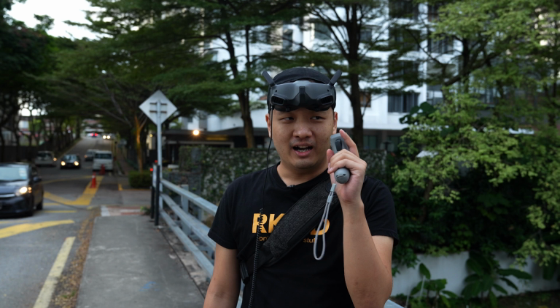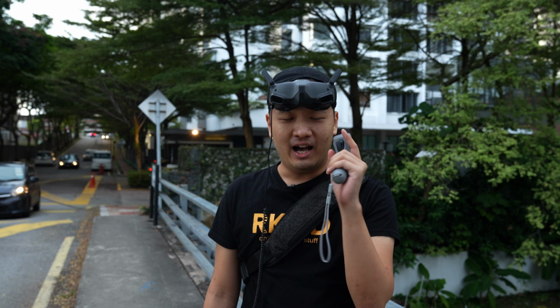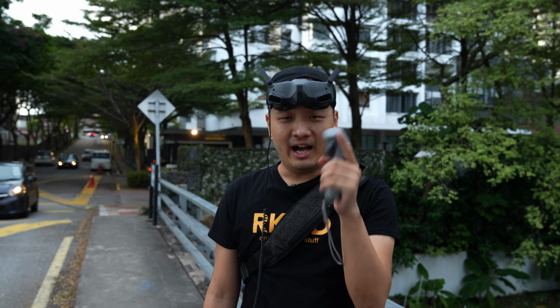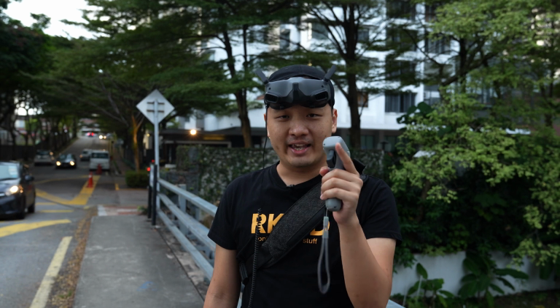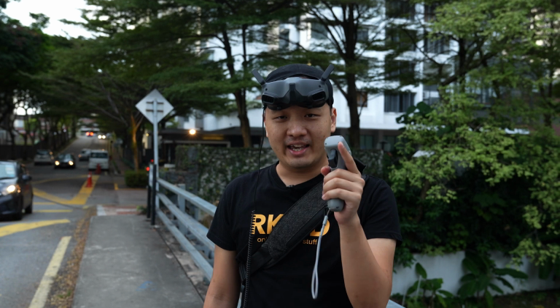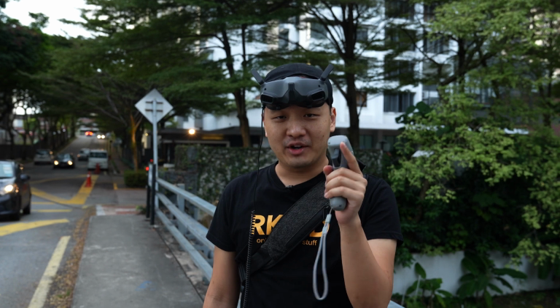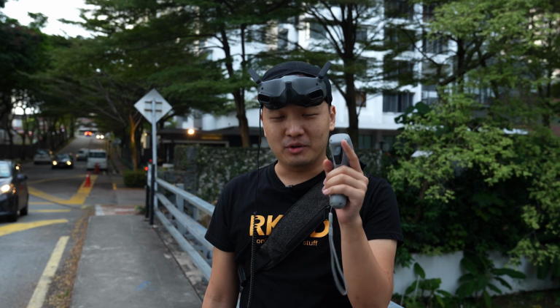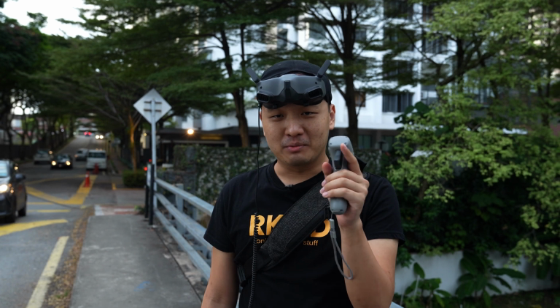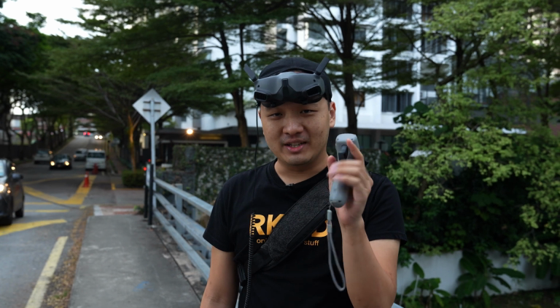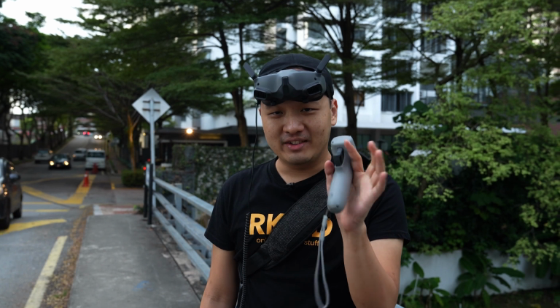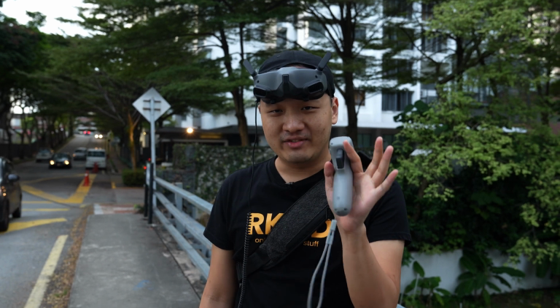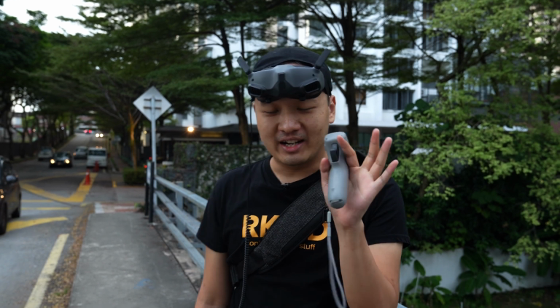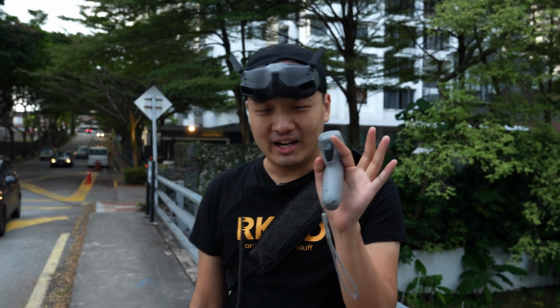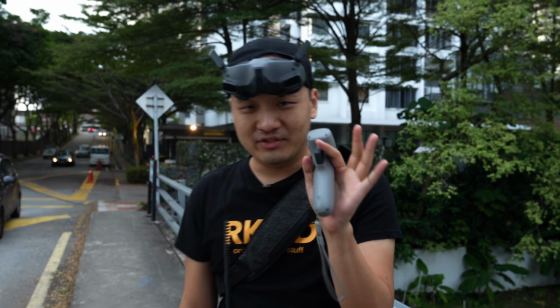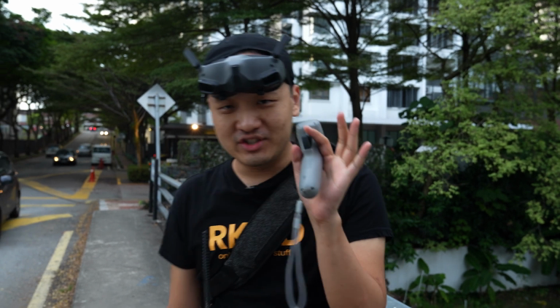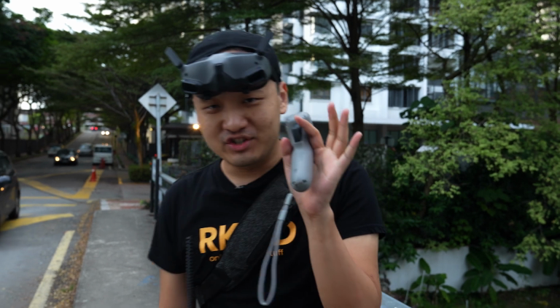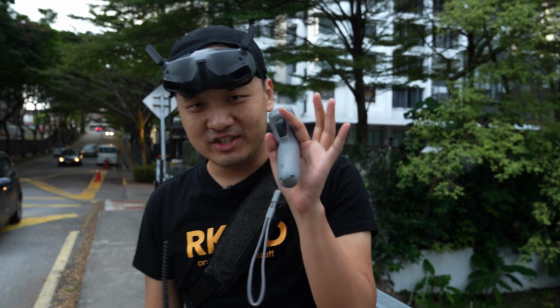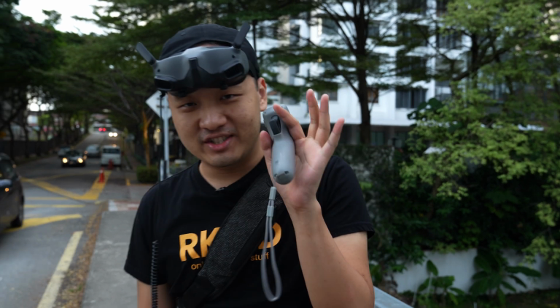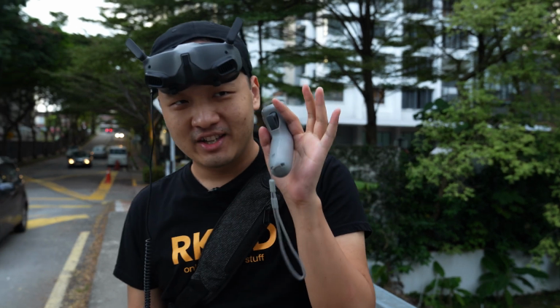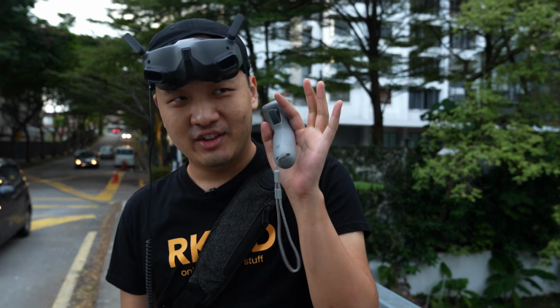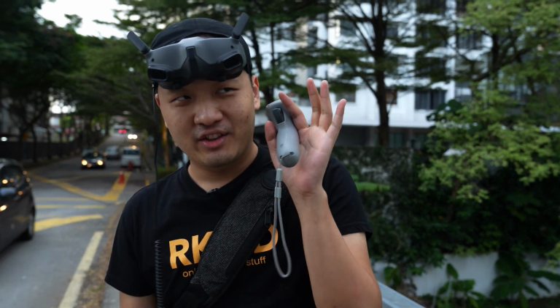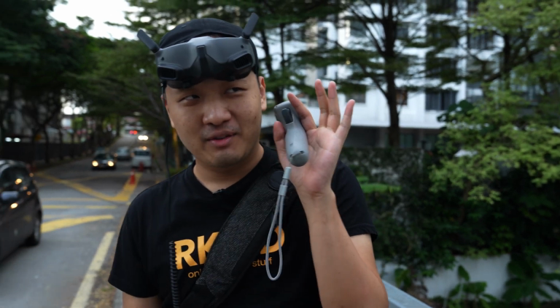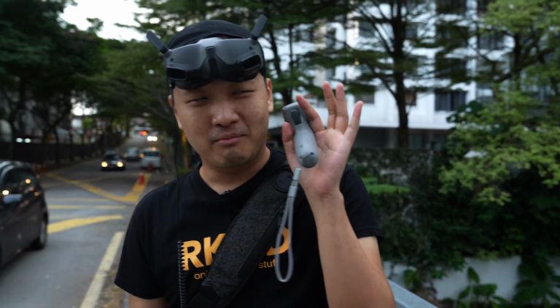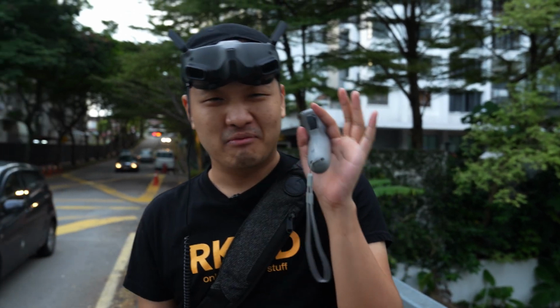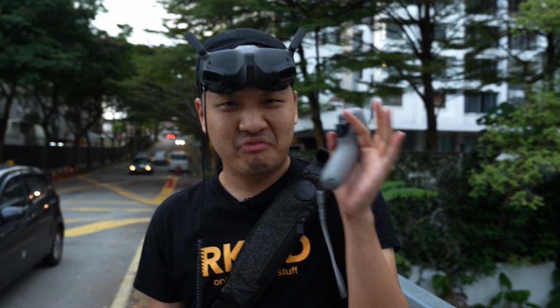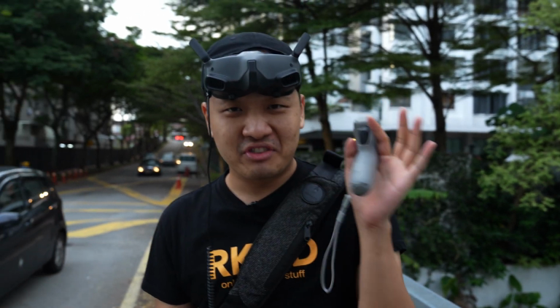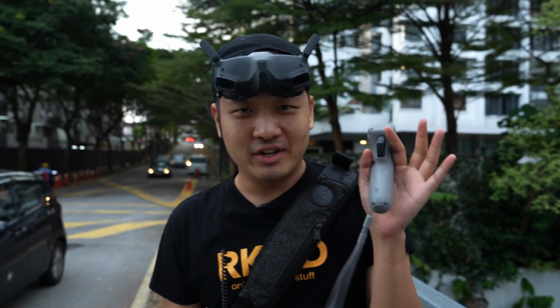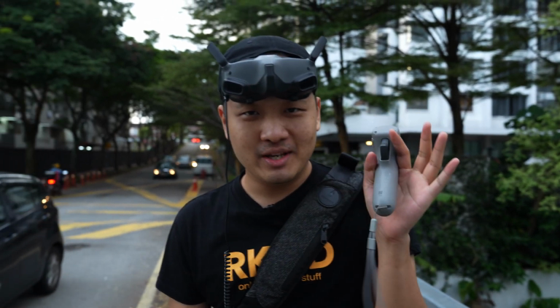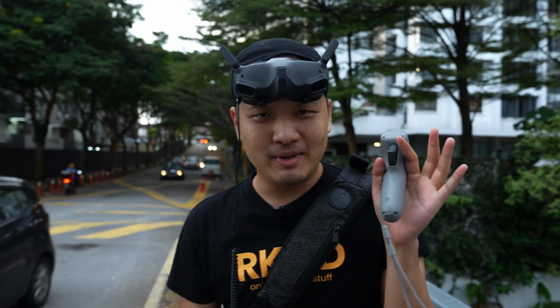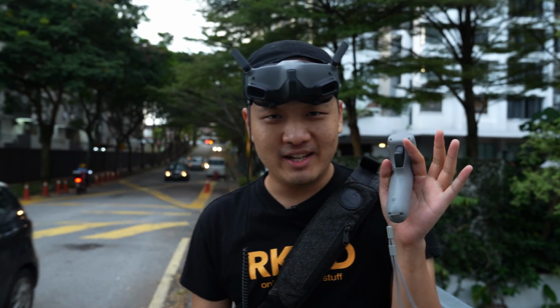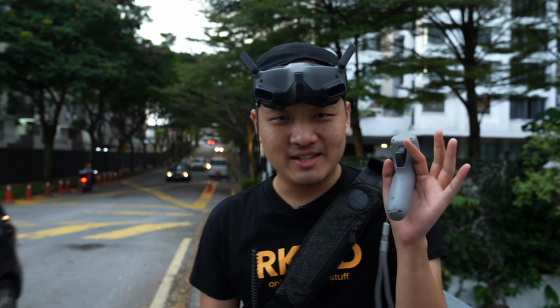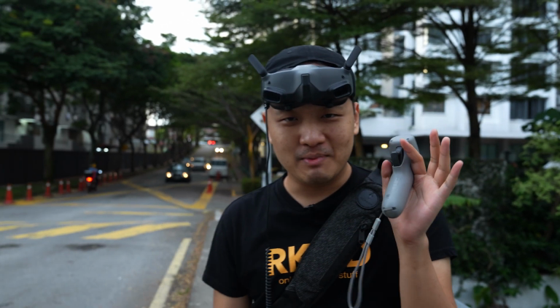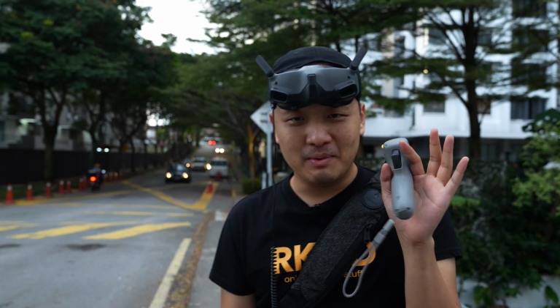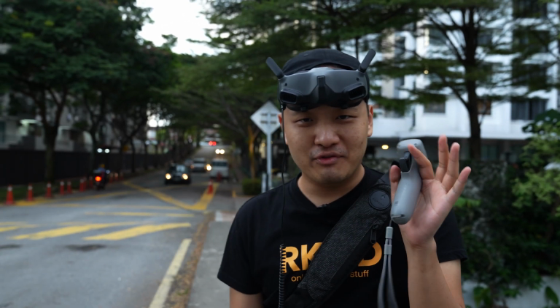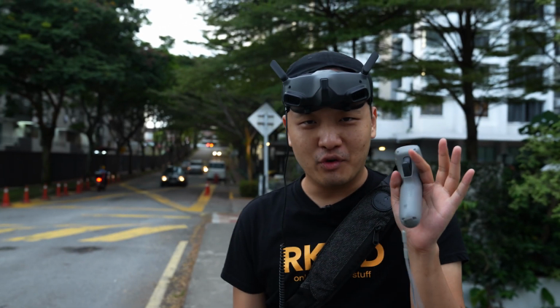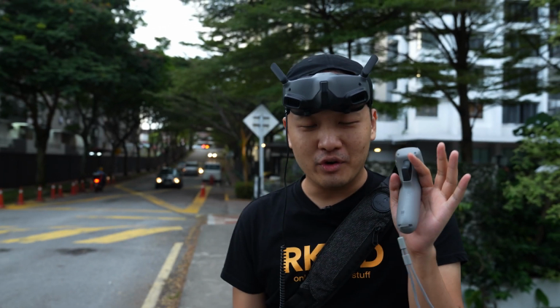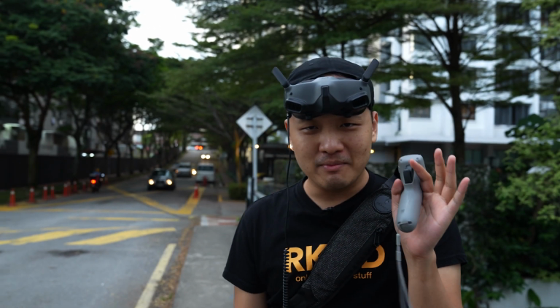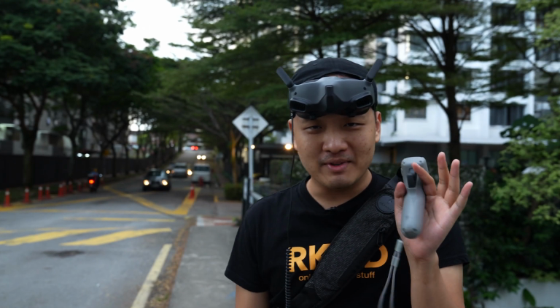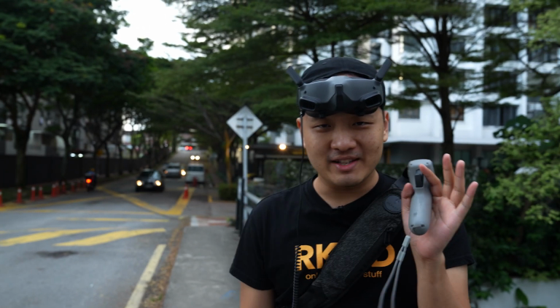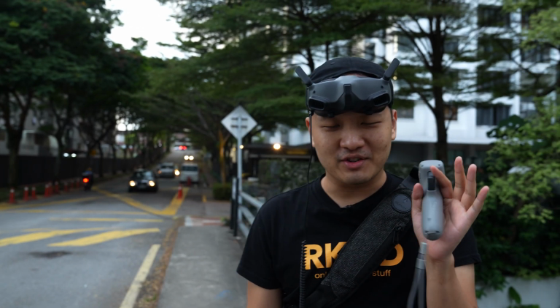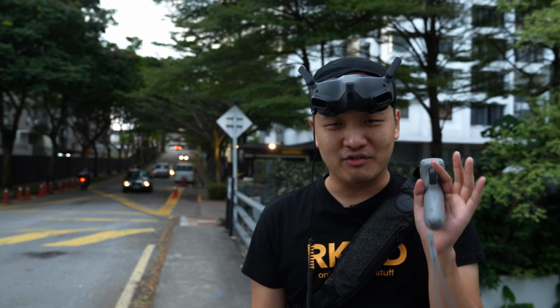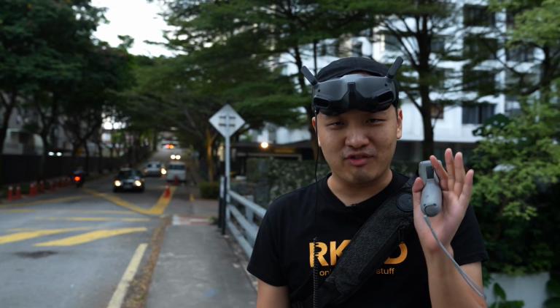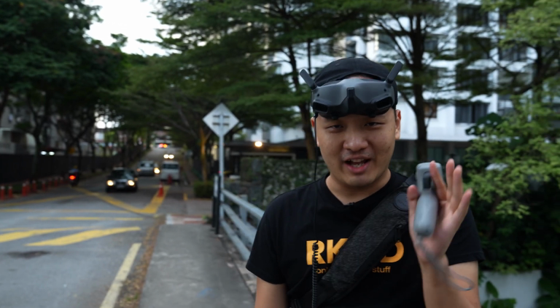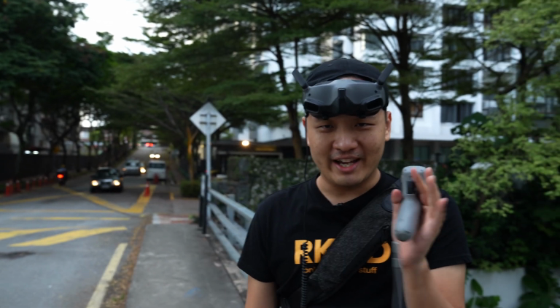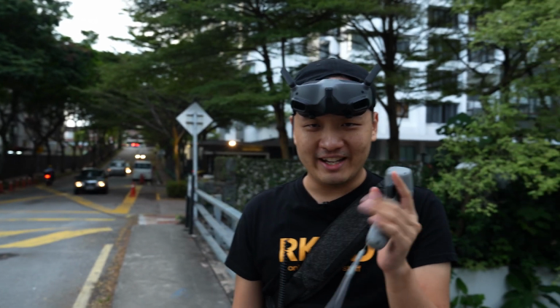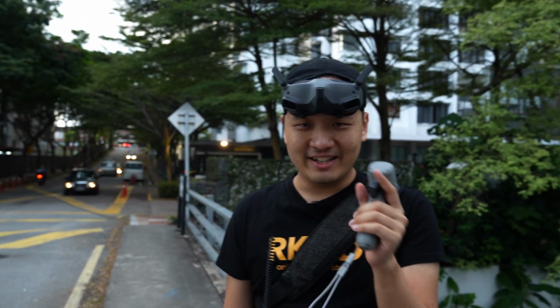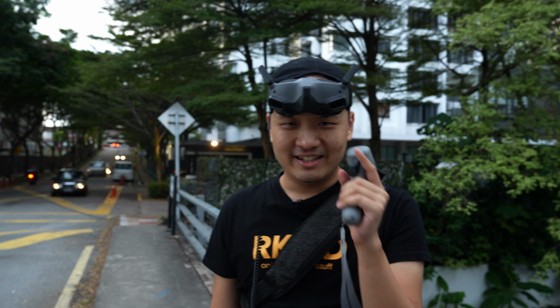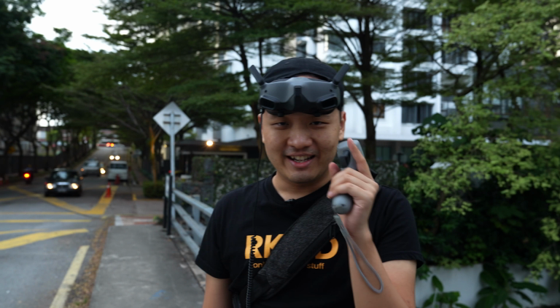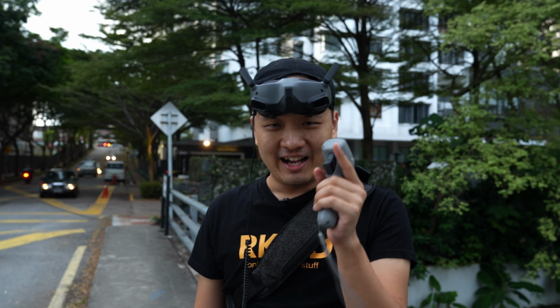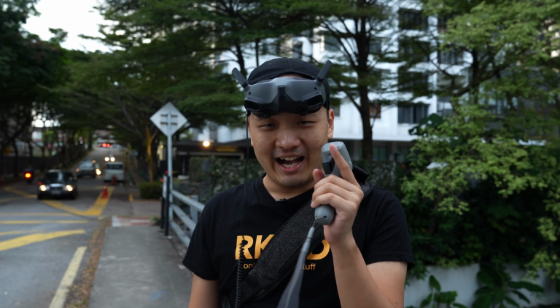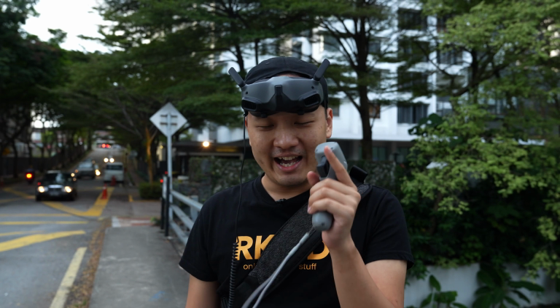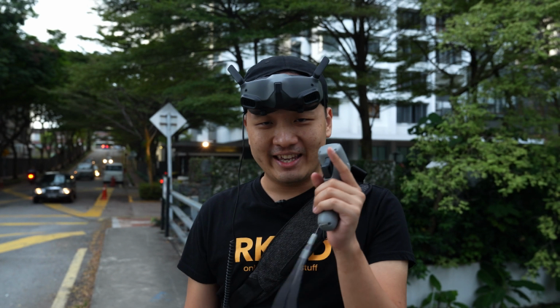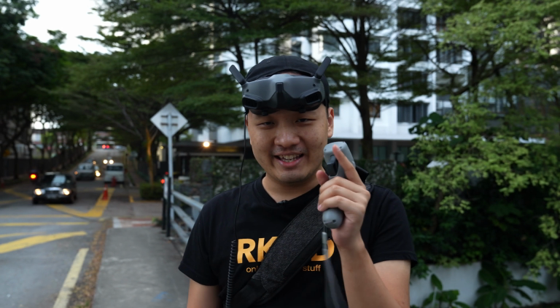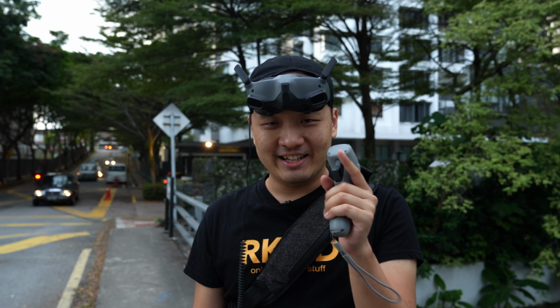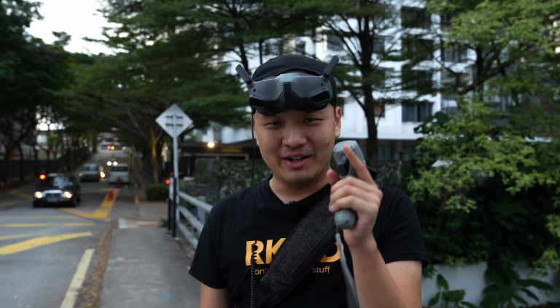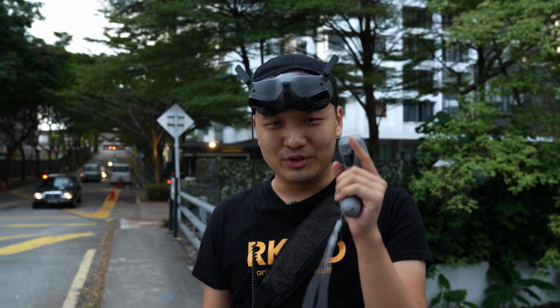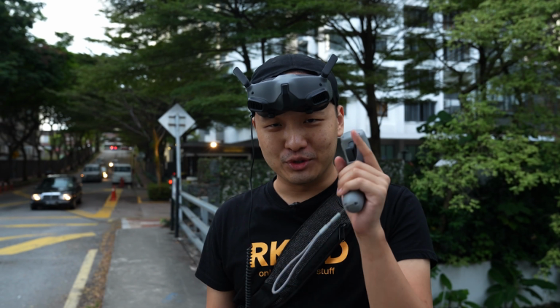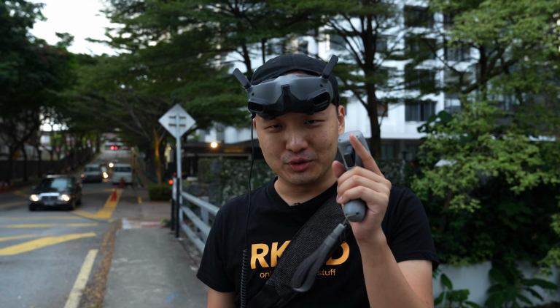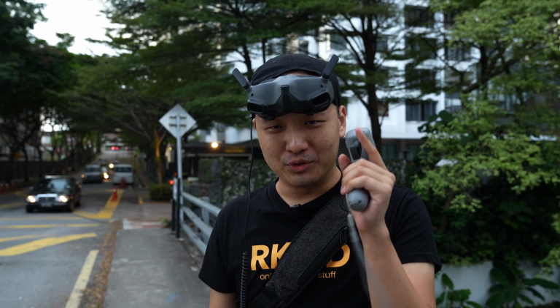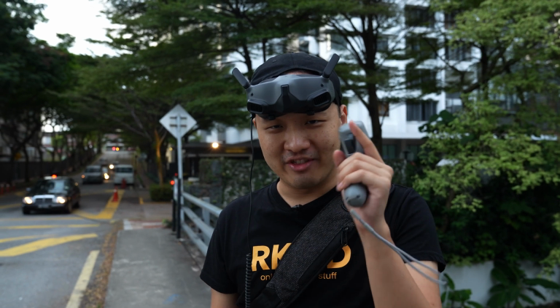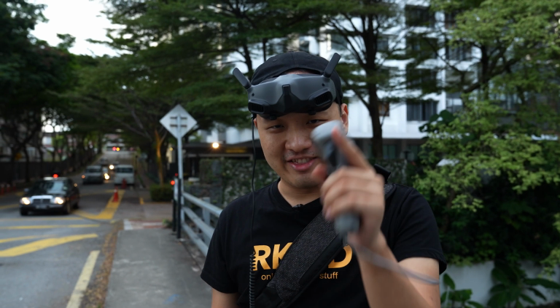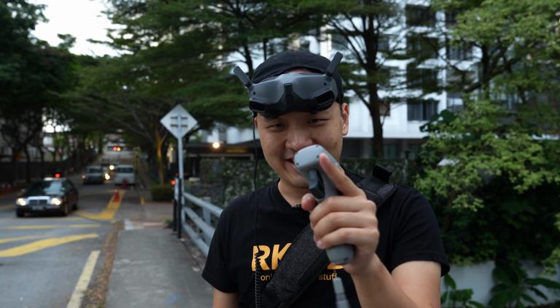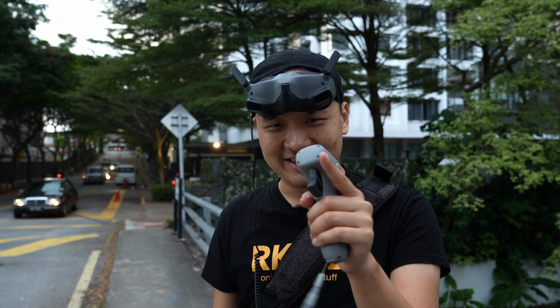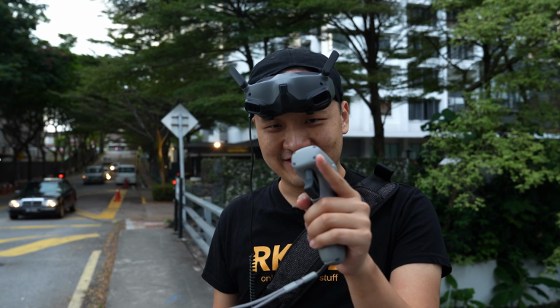I cannot believe that after just about 30 minutes, maybe 40 minutes of flying, I can now do this.